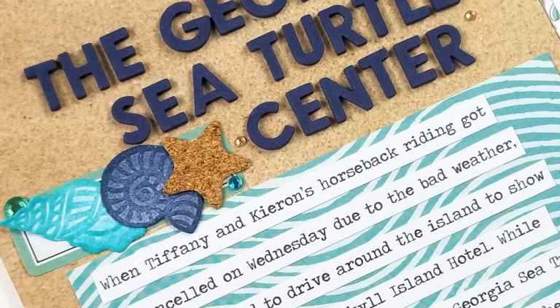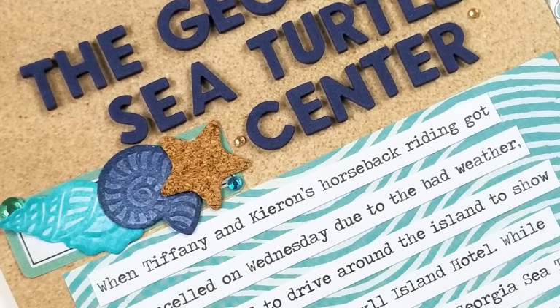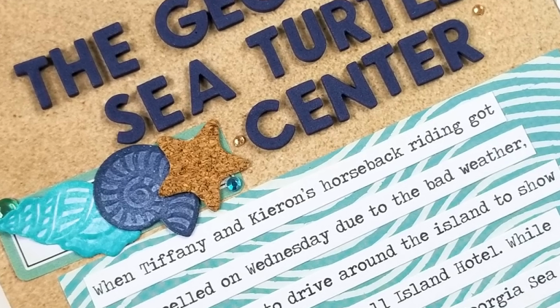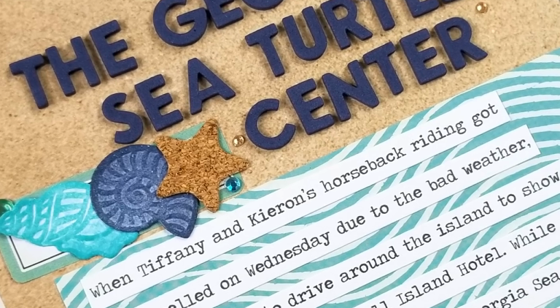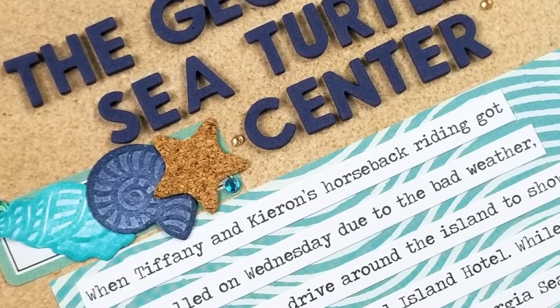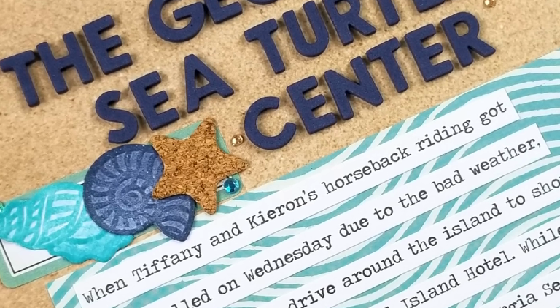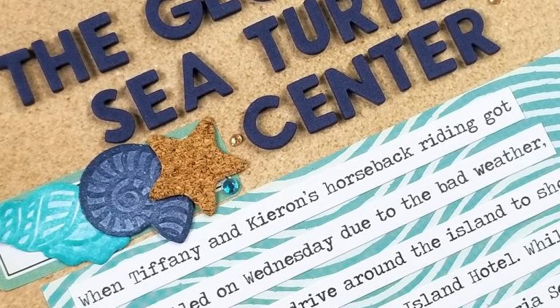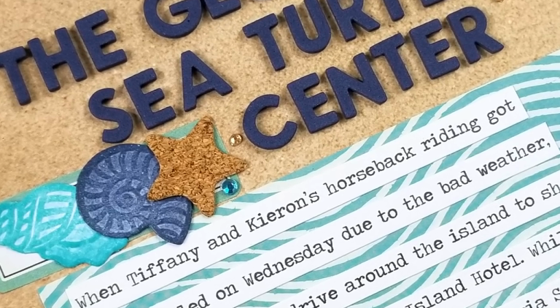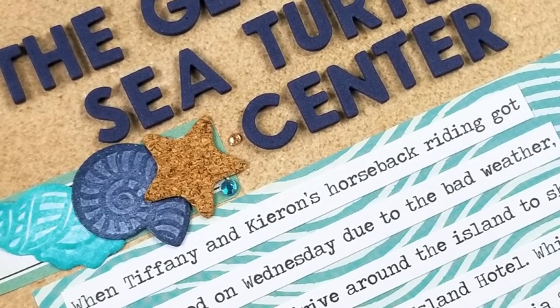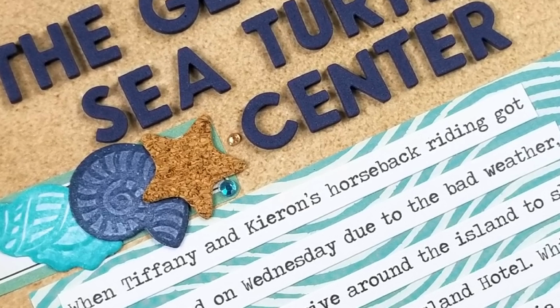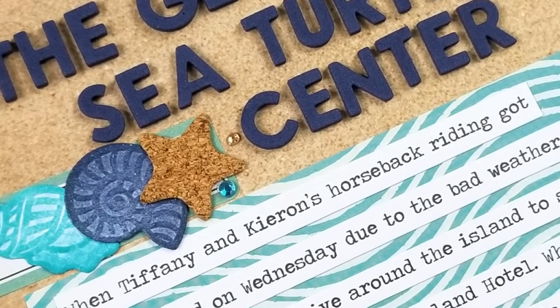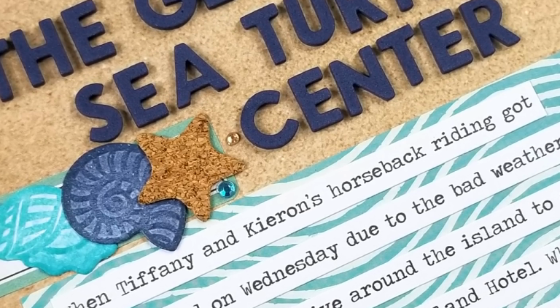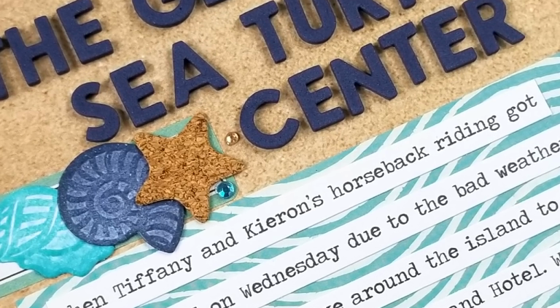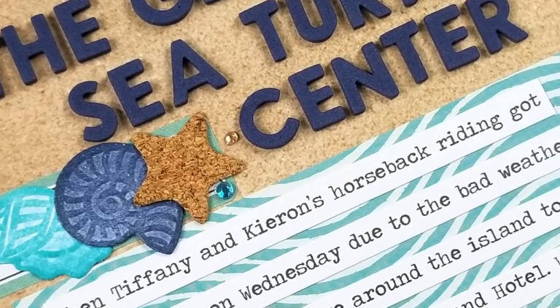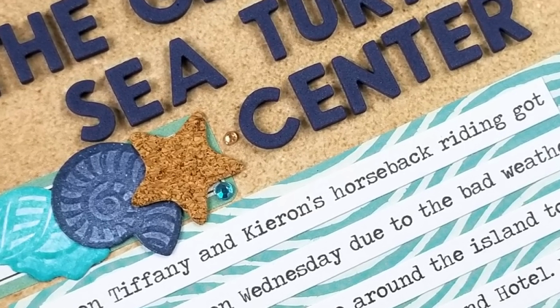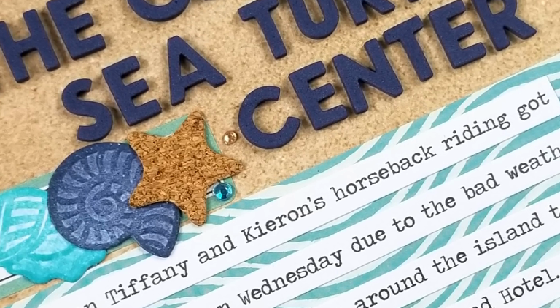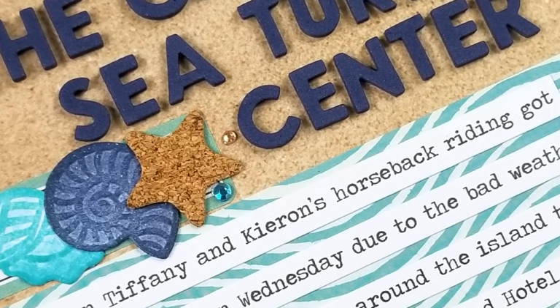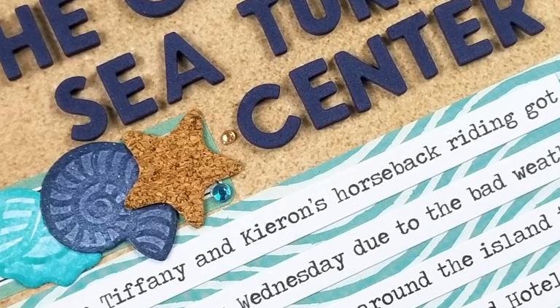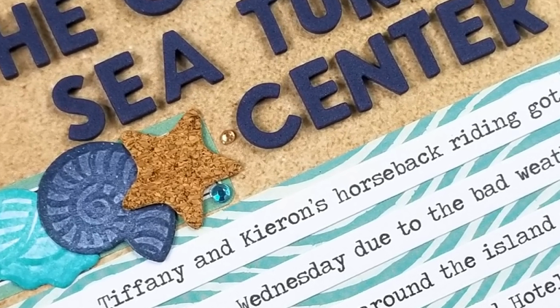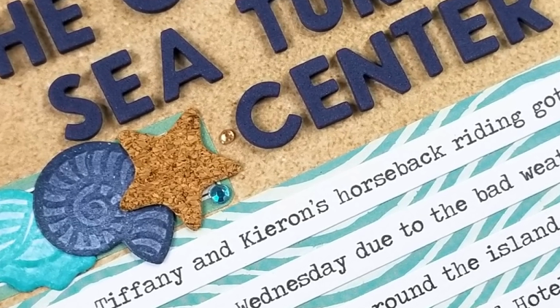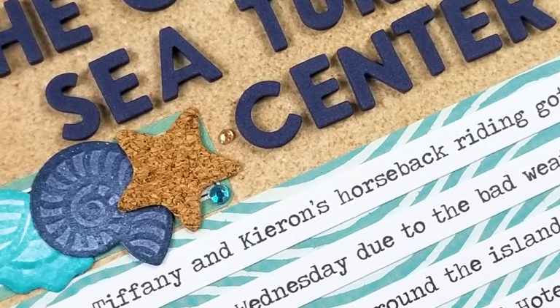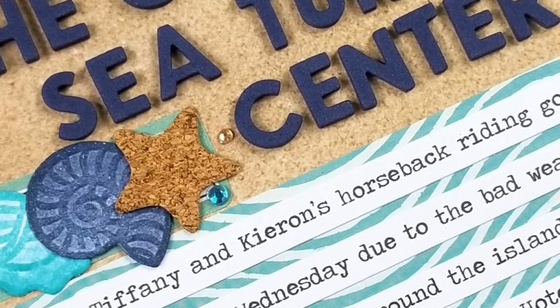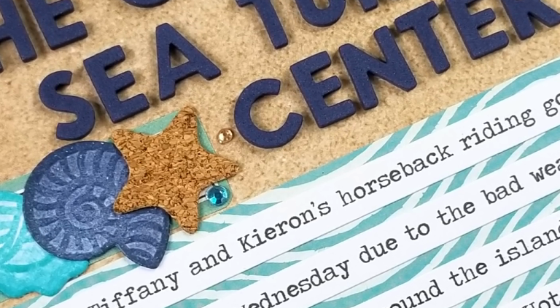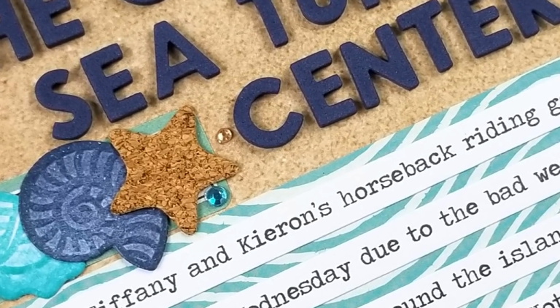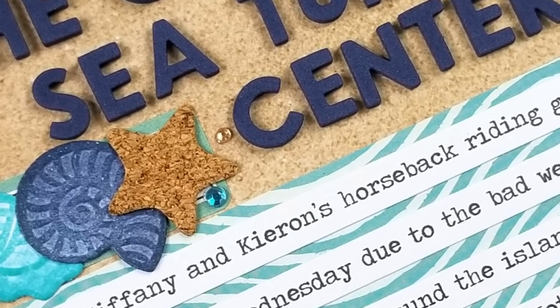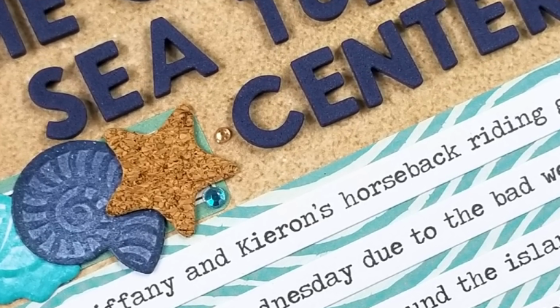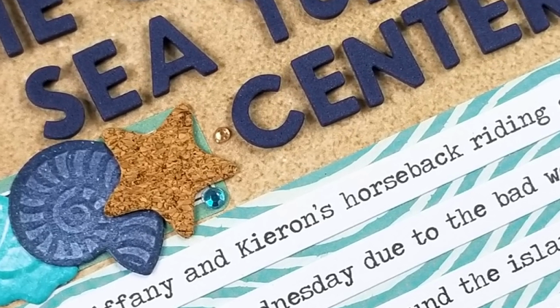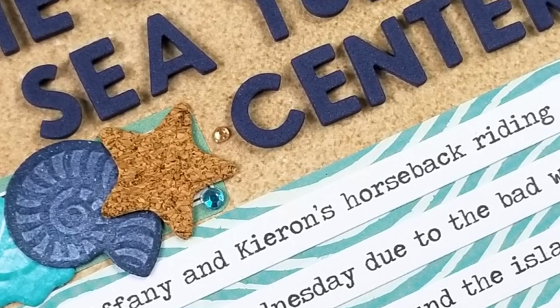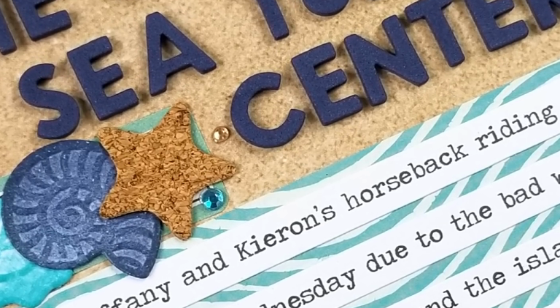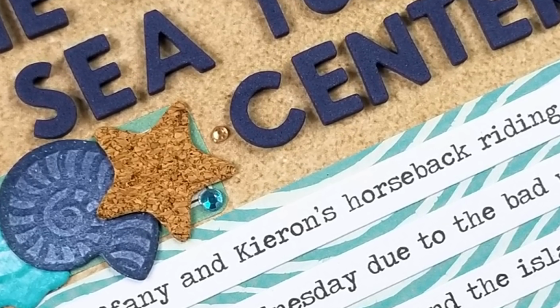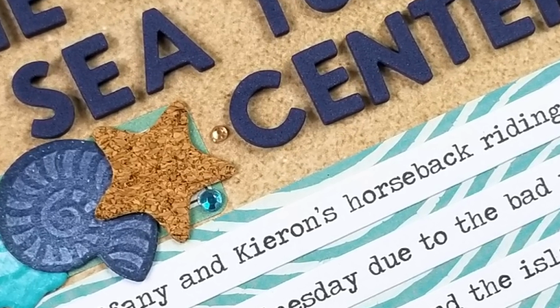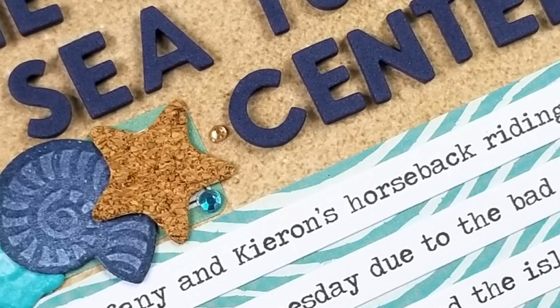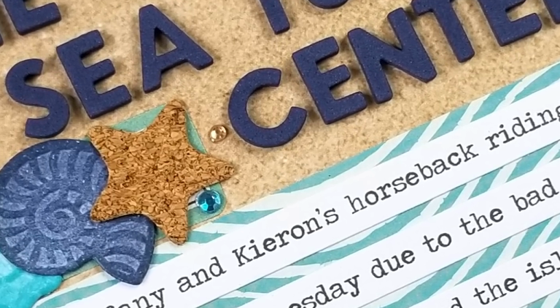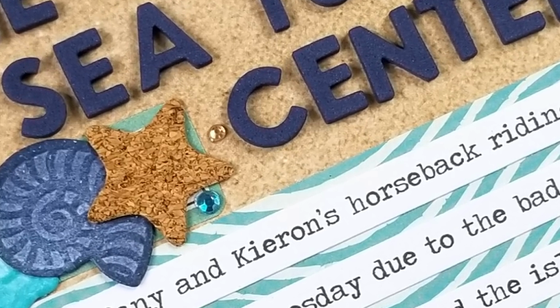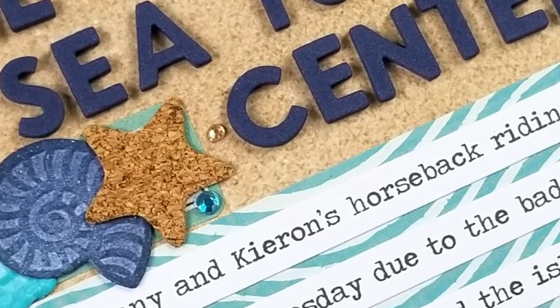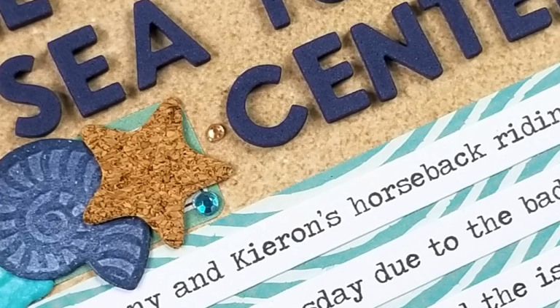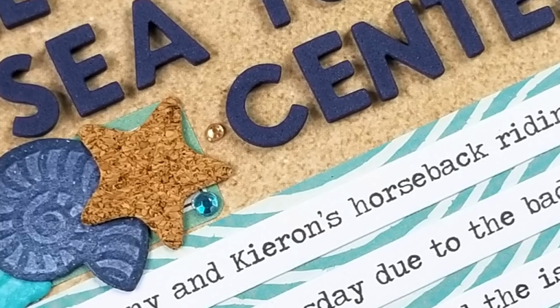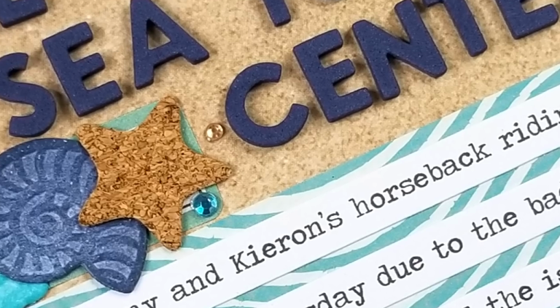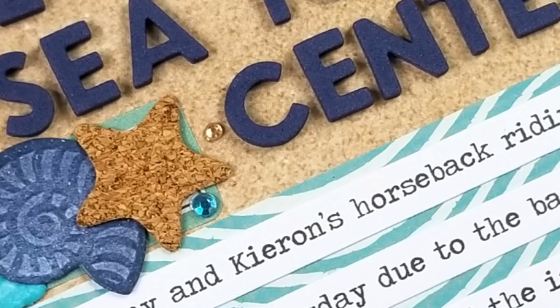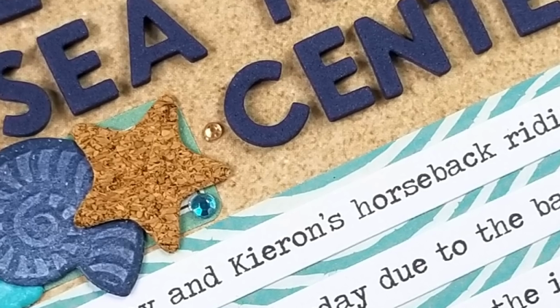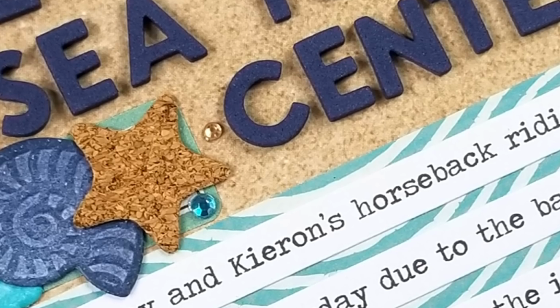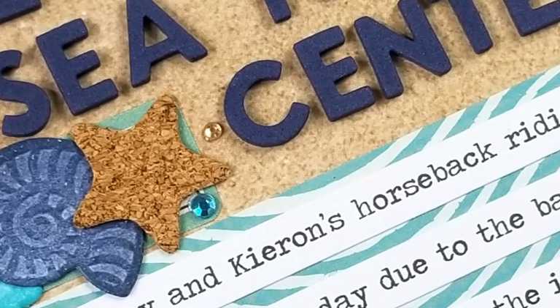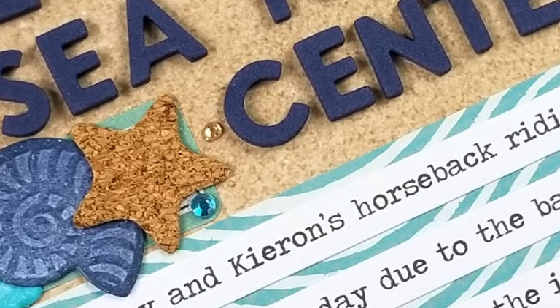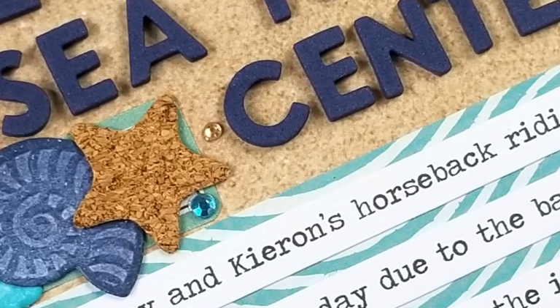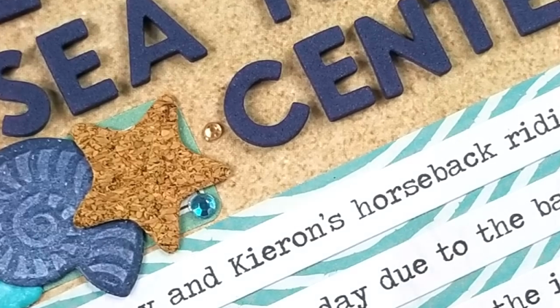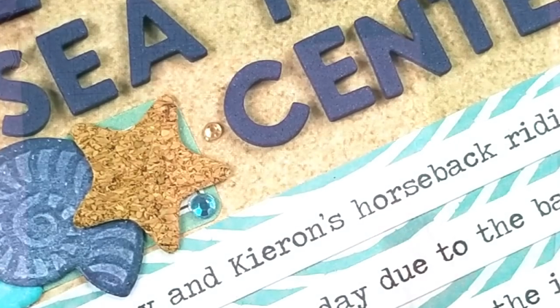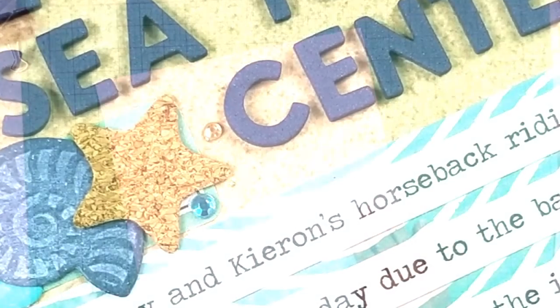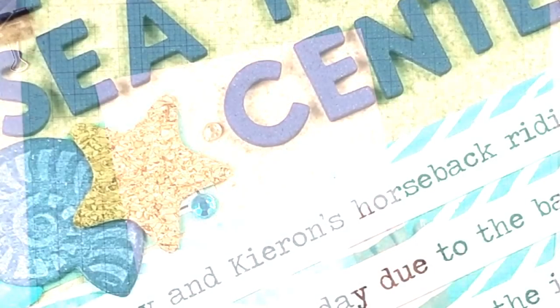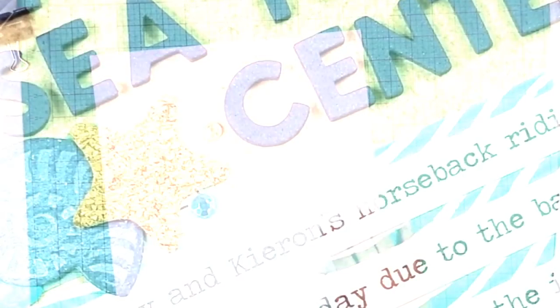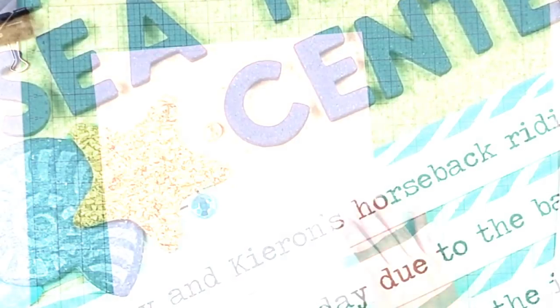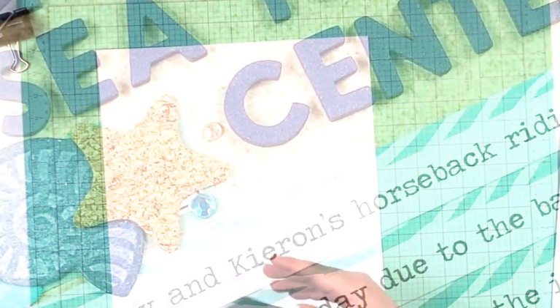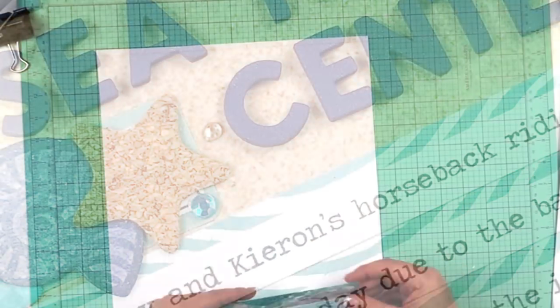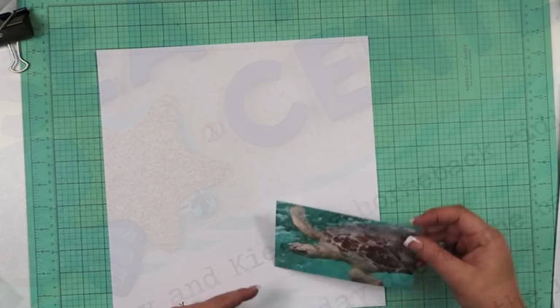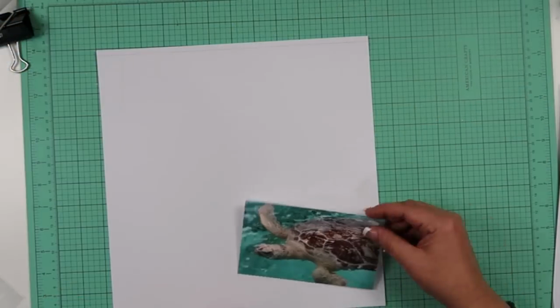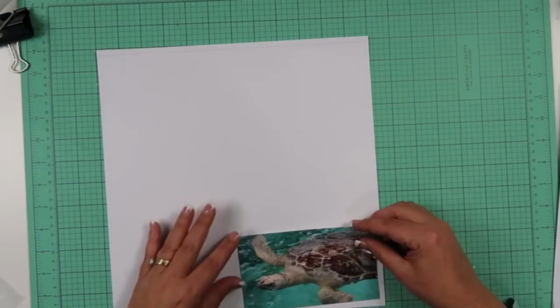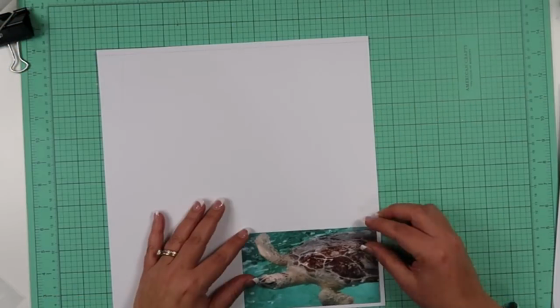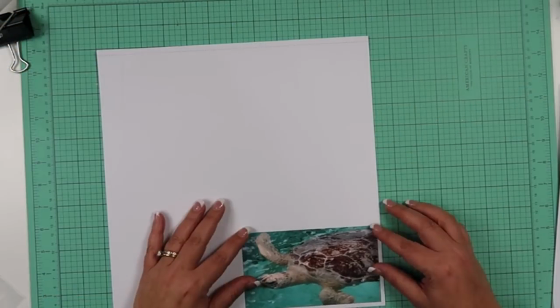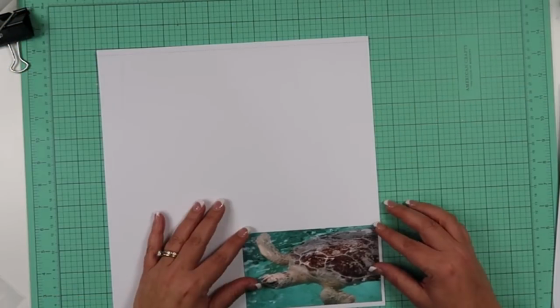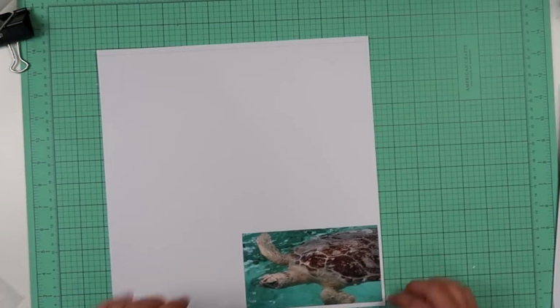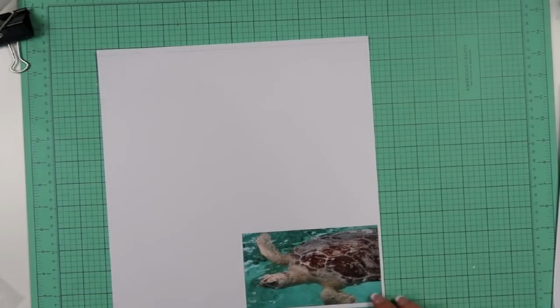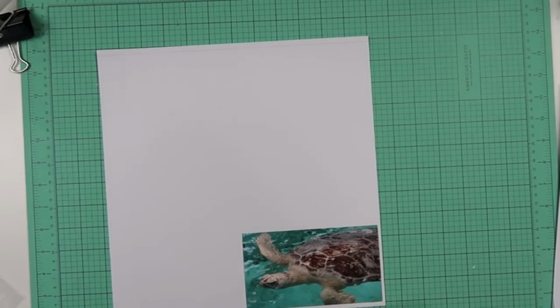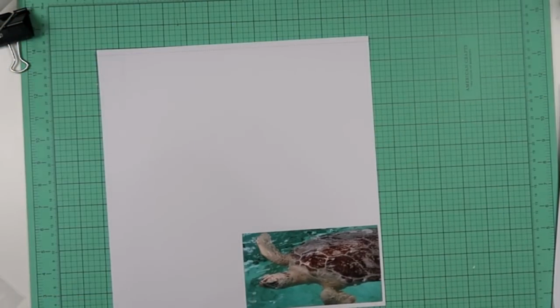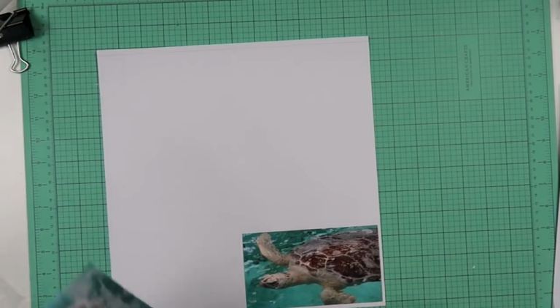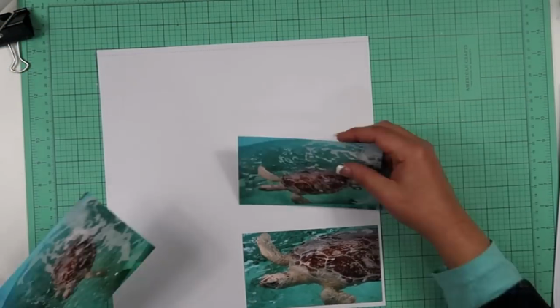Hey guys, this is Becky. Welcome back to Mini Kit Mondays. This is the first layout for December 2018.